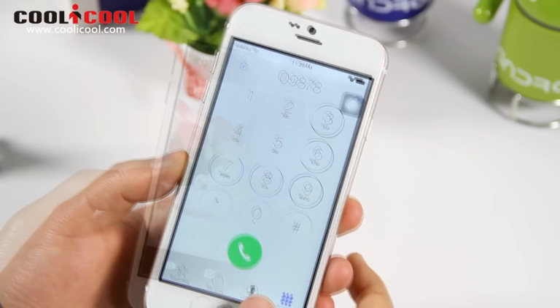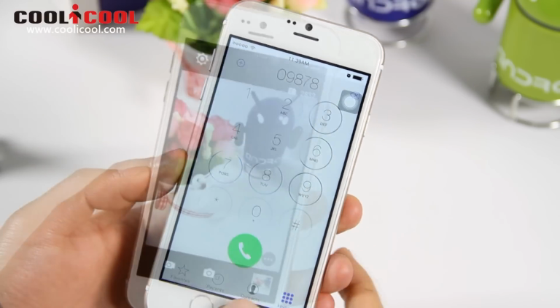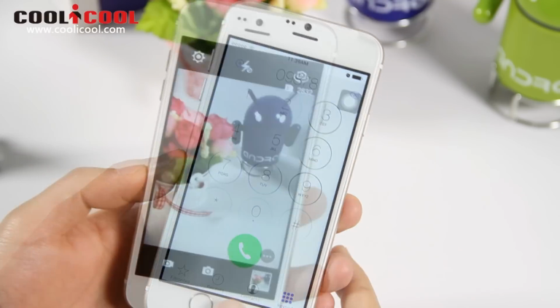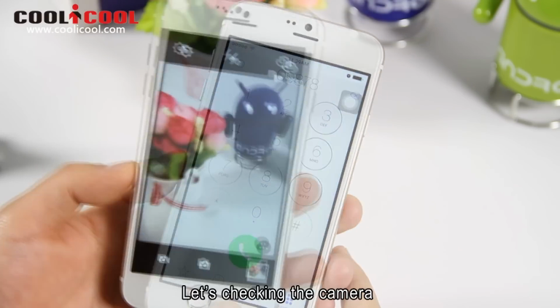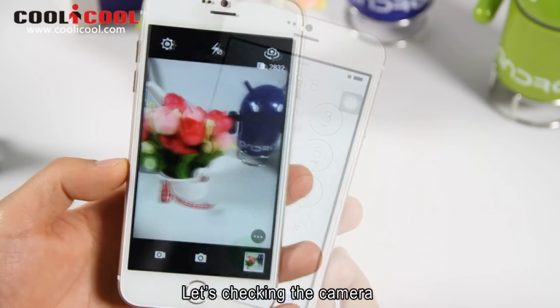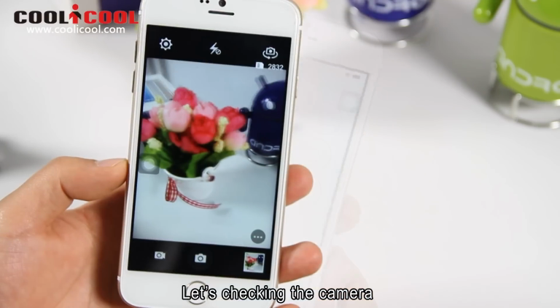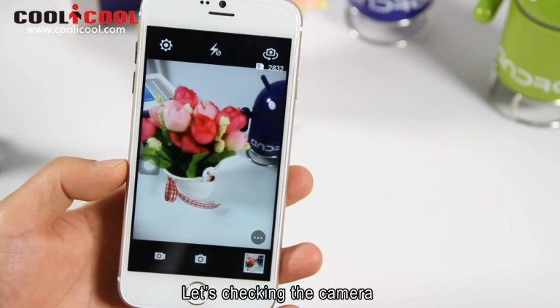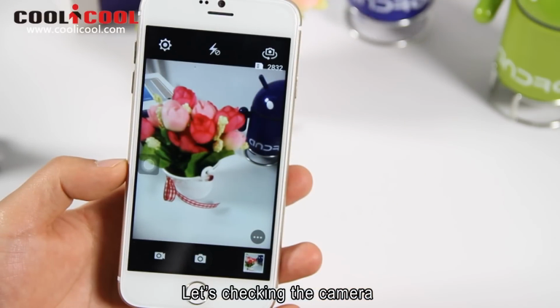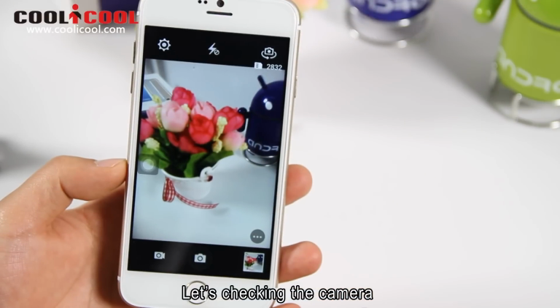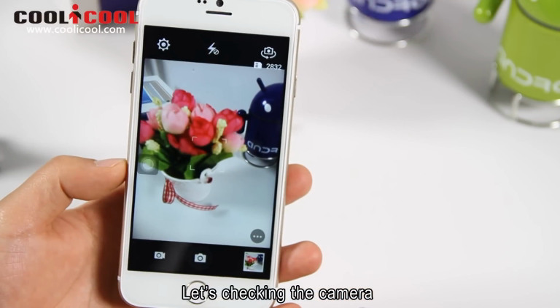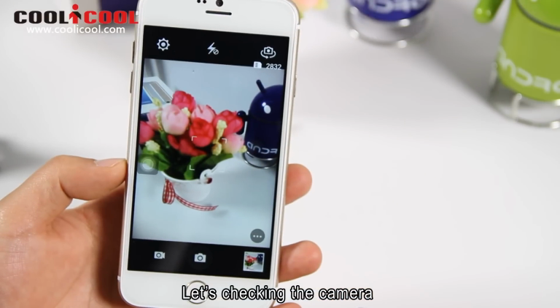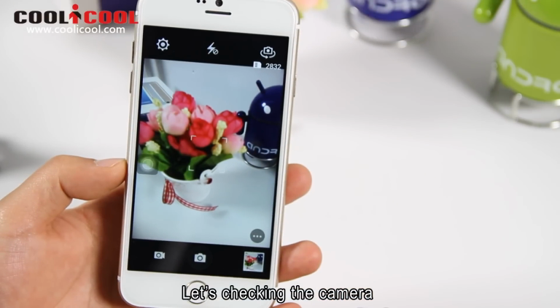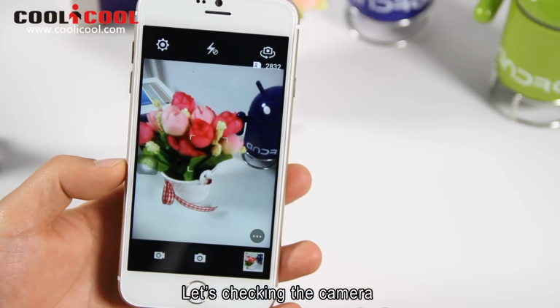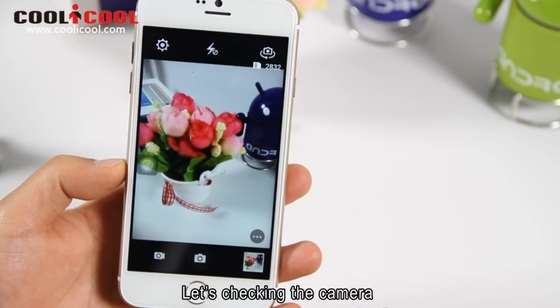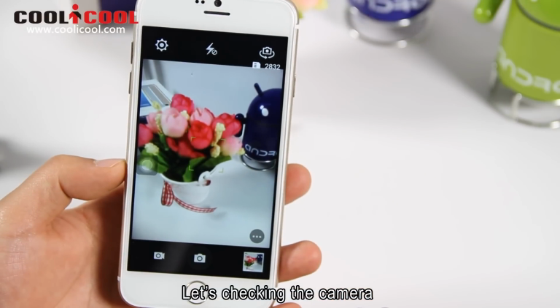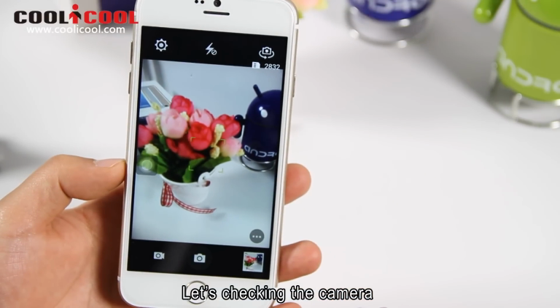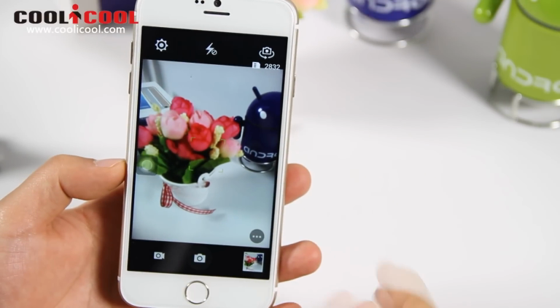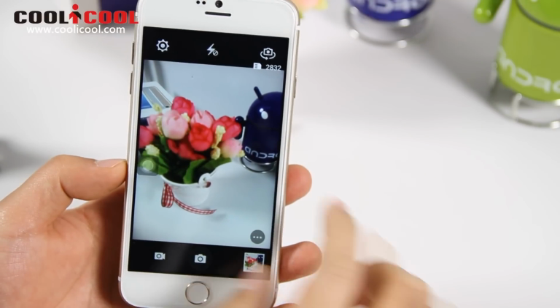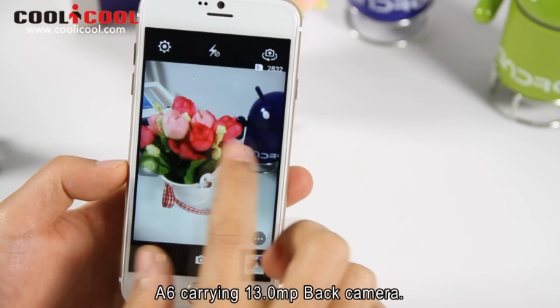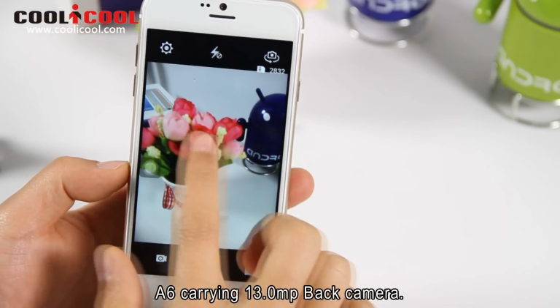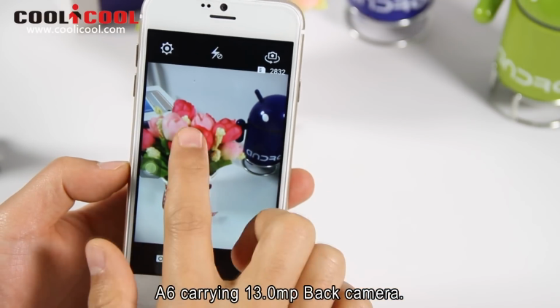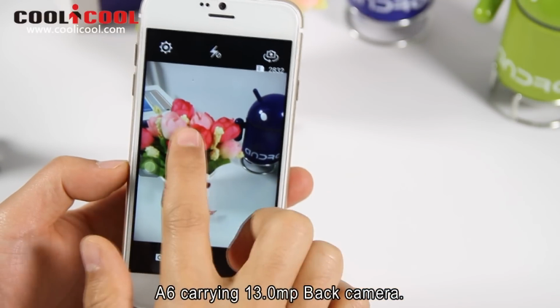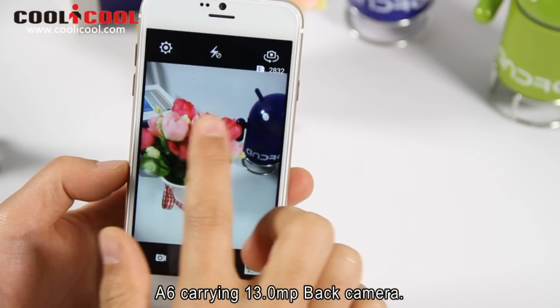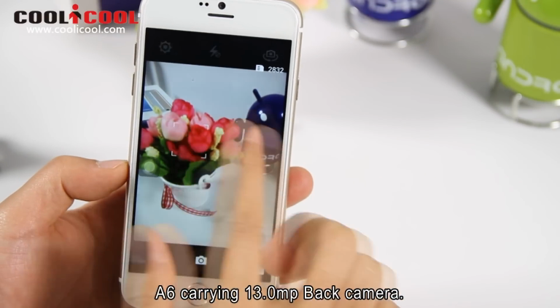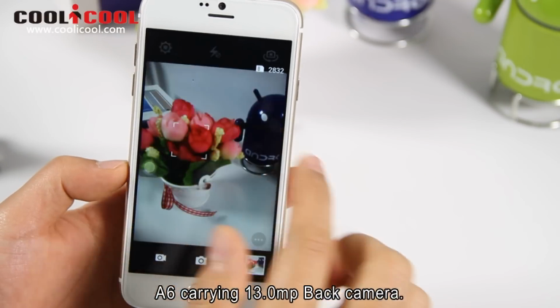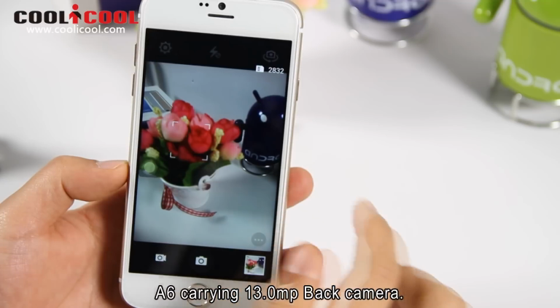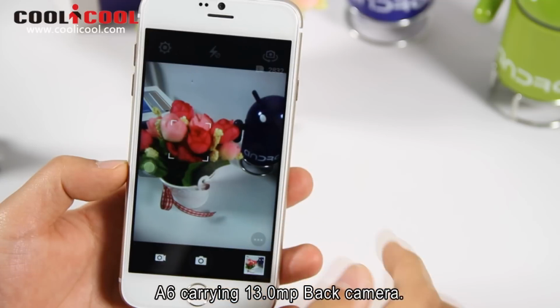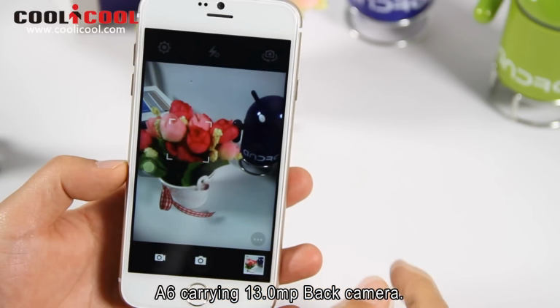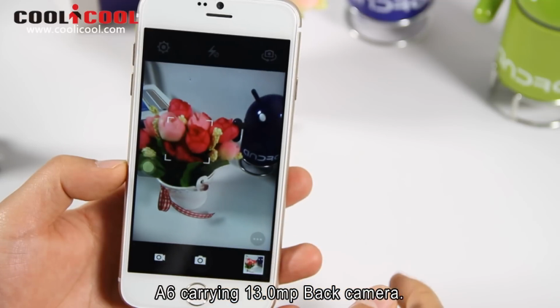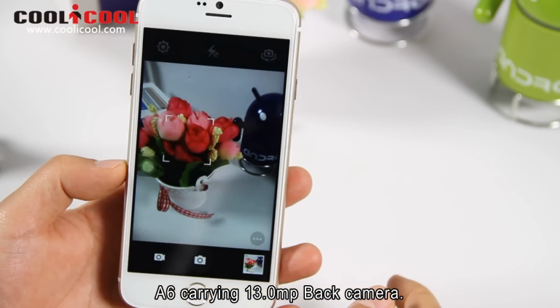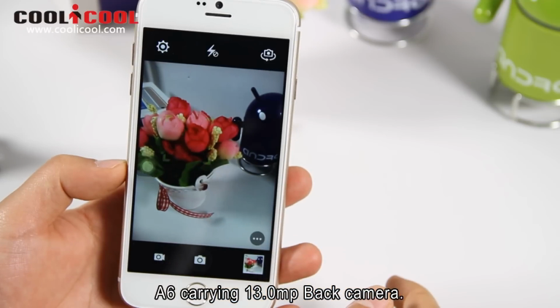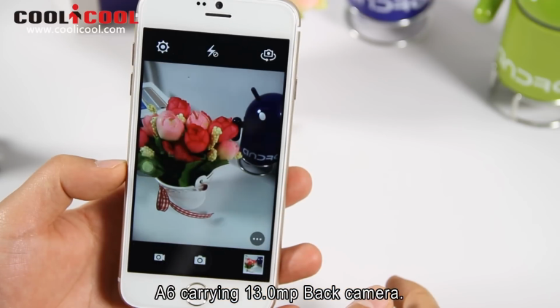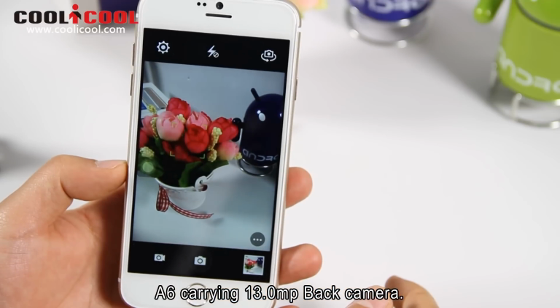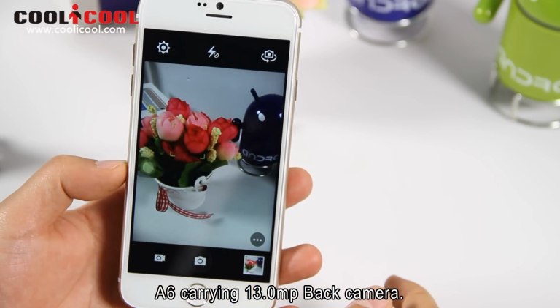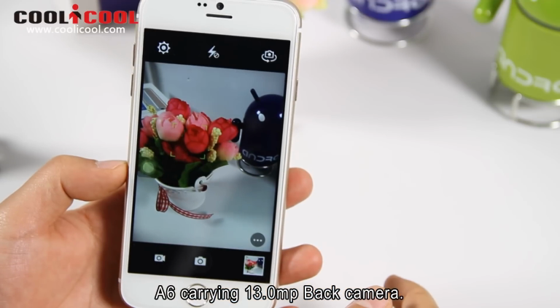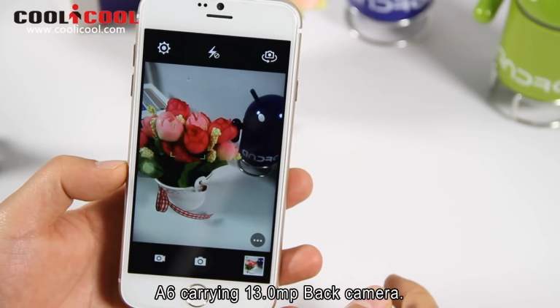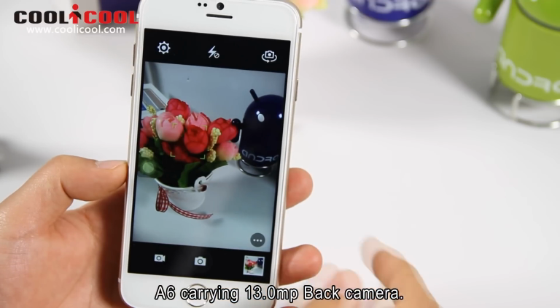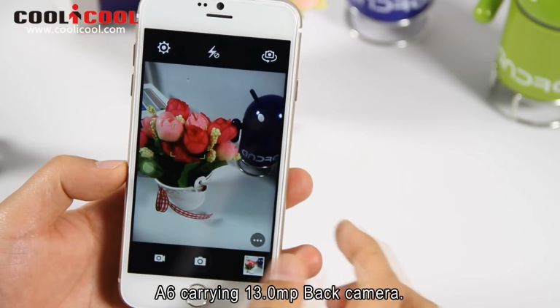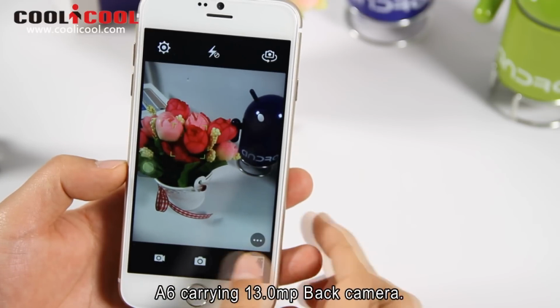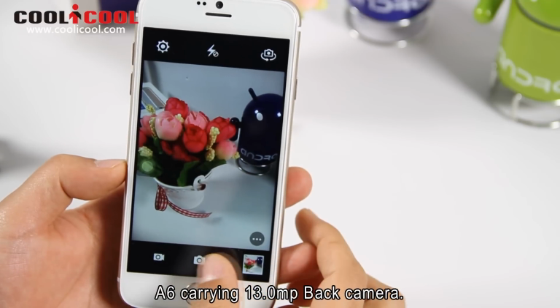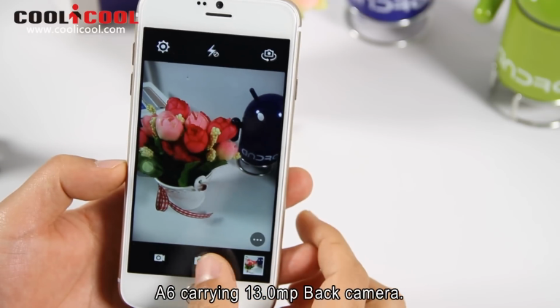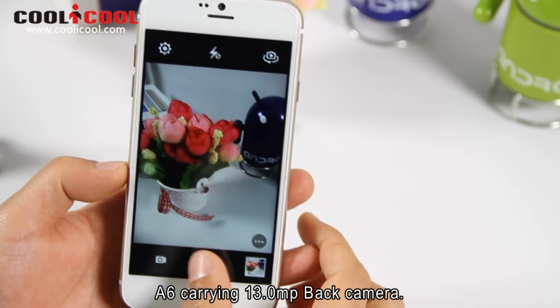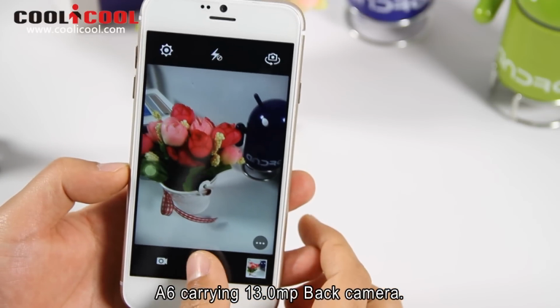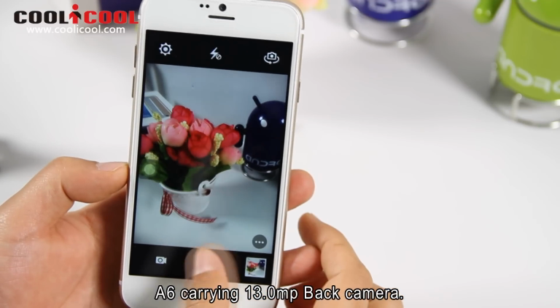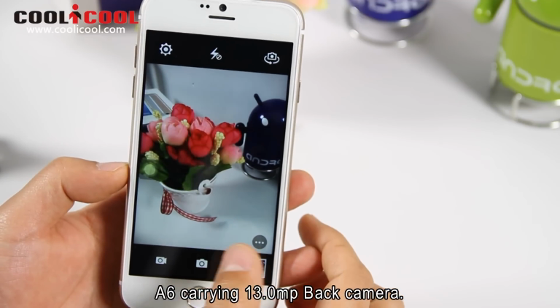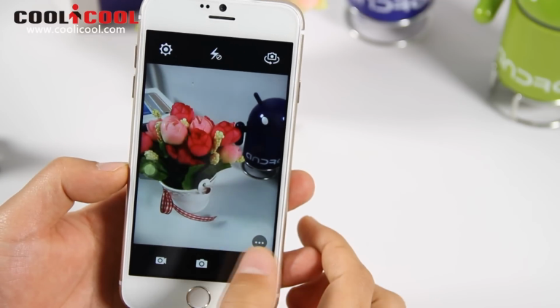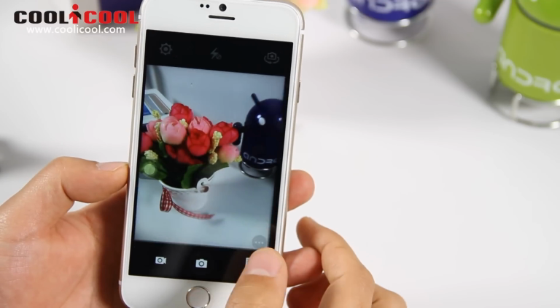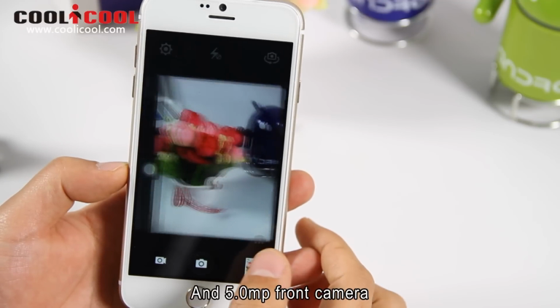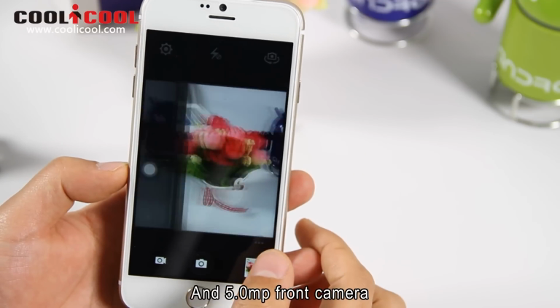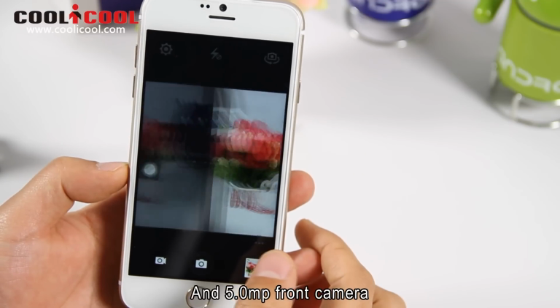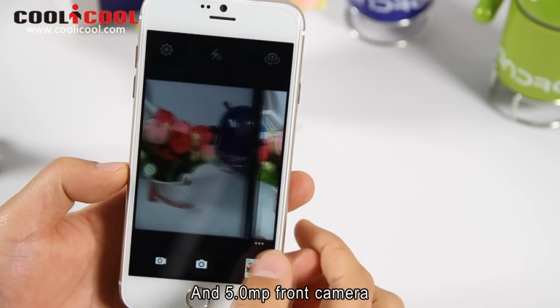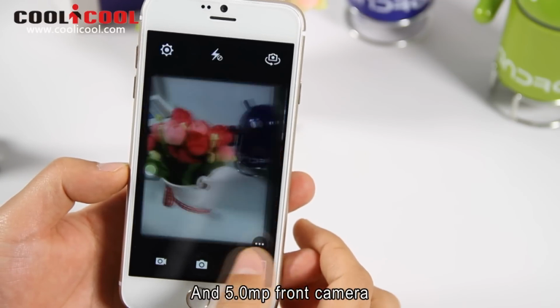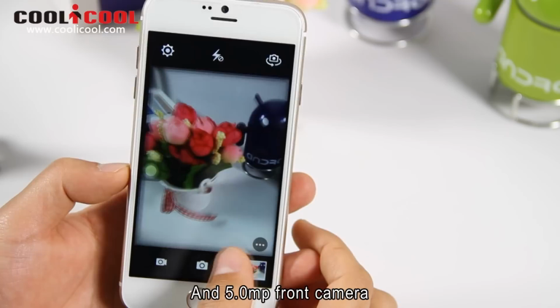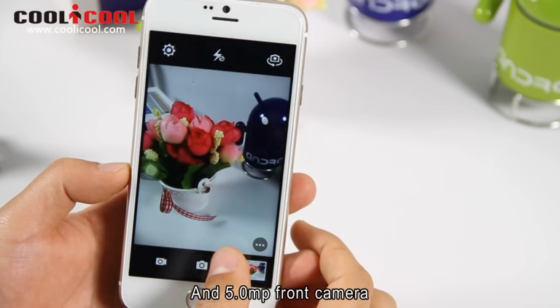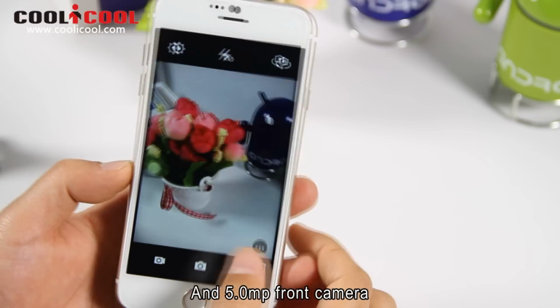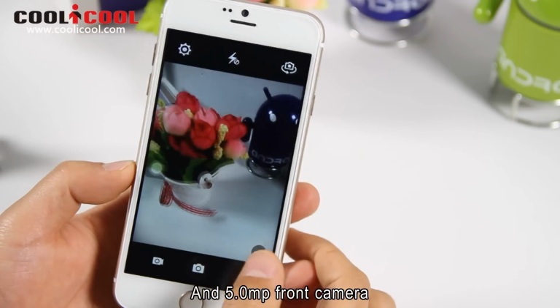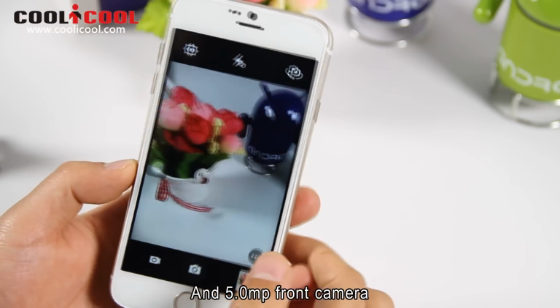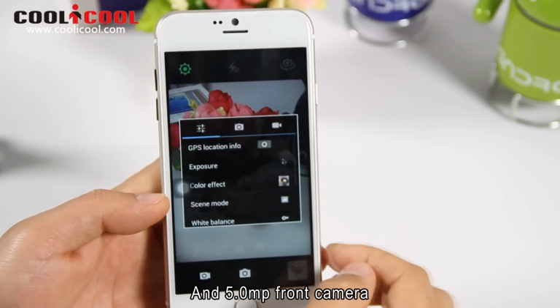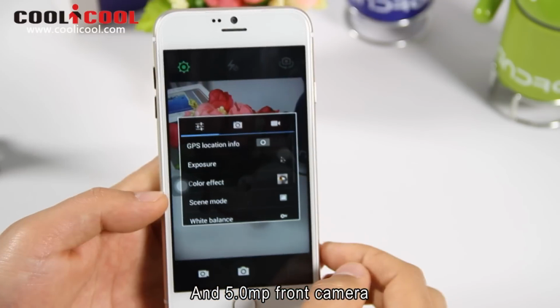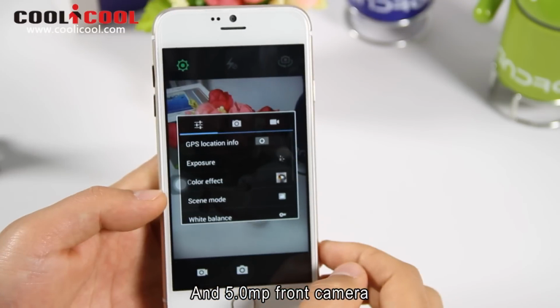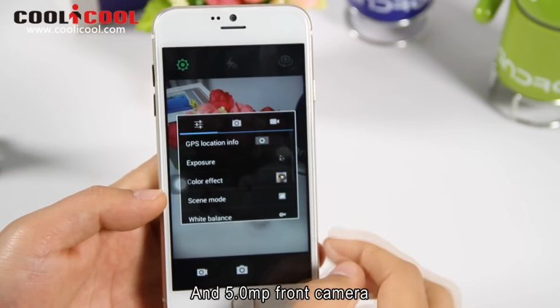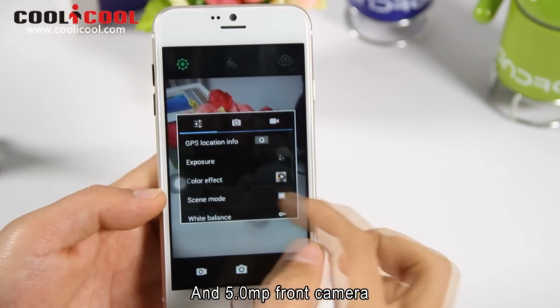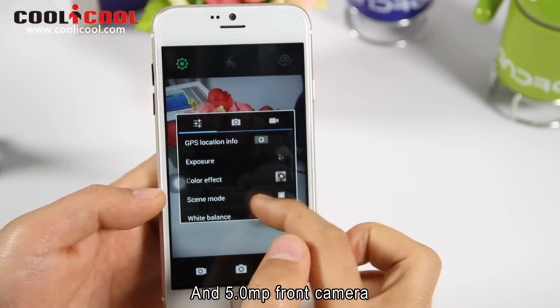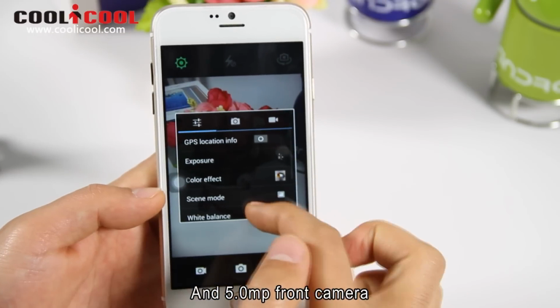Let's check the camera. The A6 carries a 13MP back camera and a 5MP front camera.